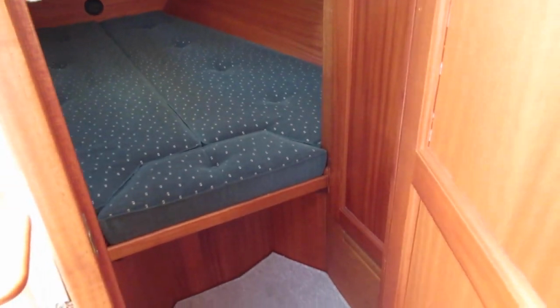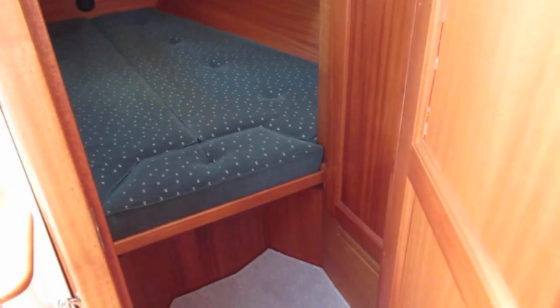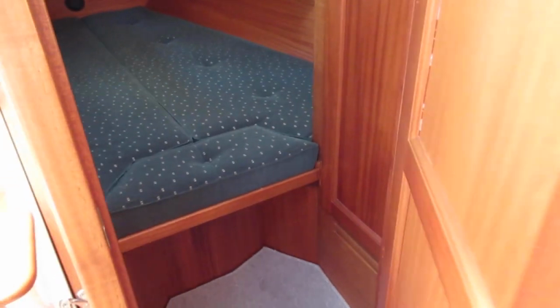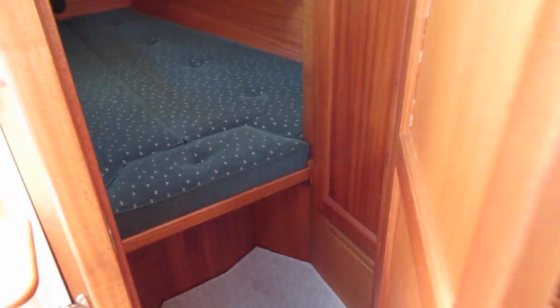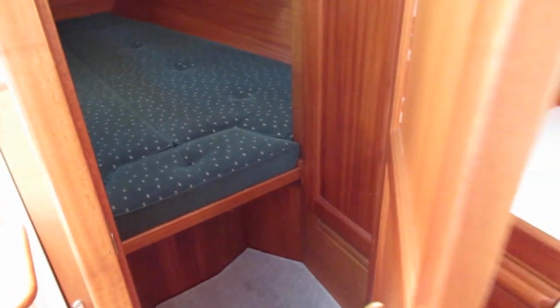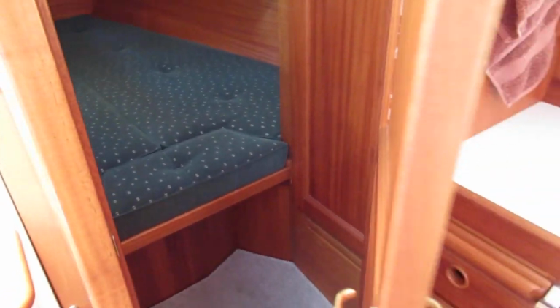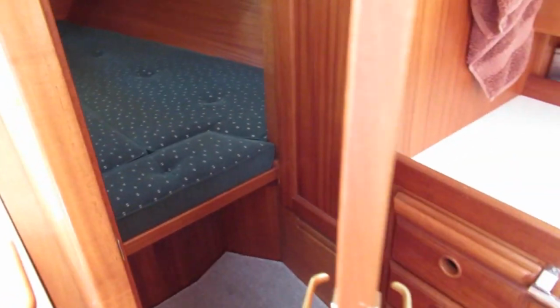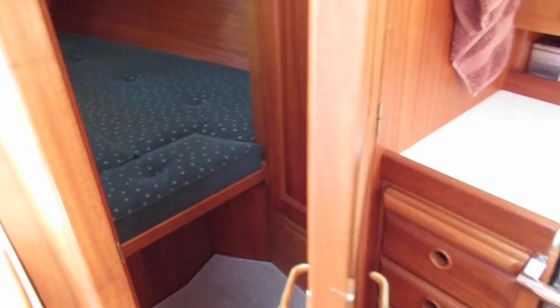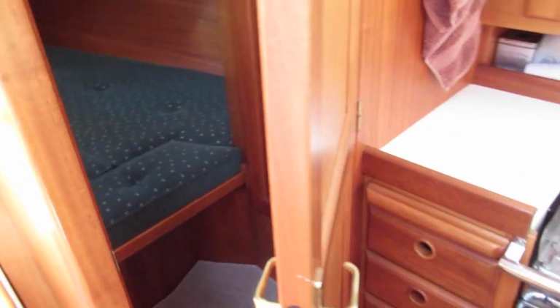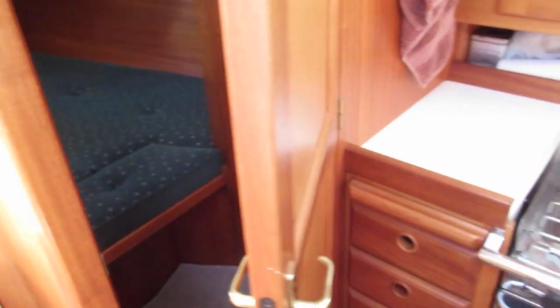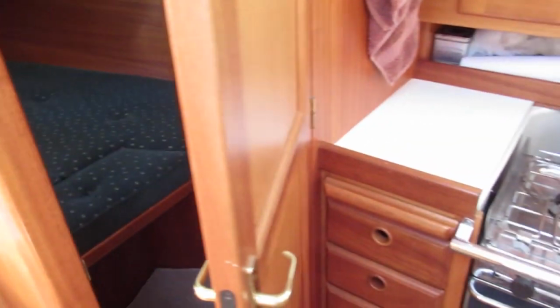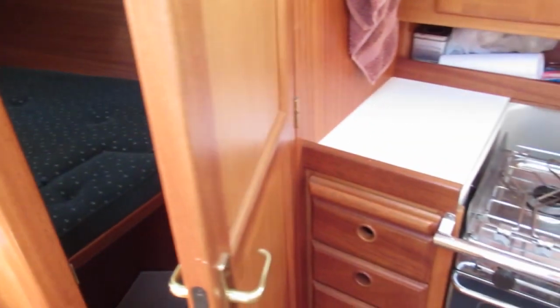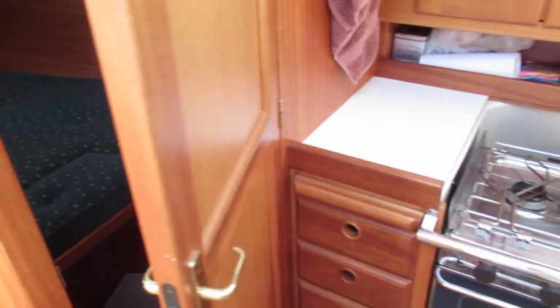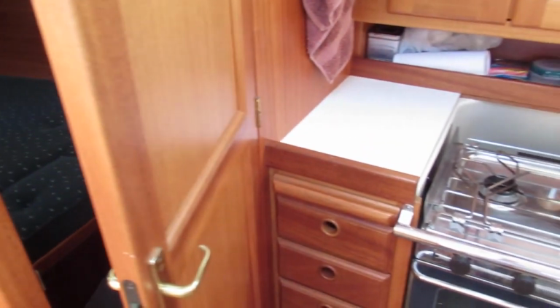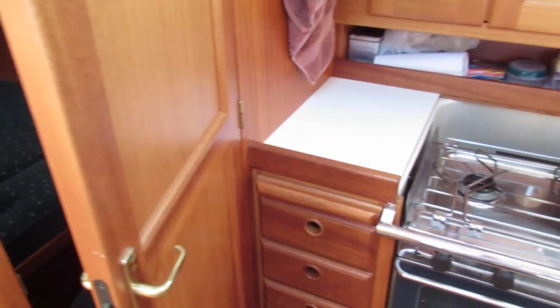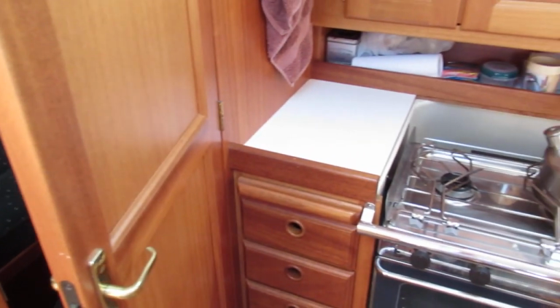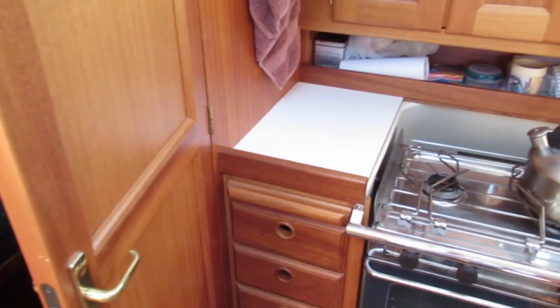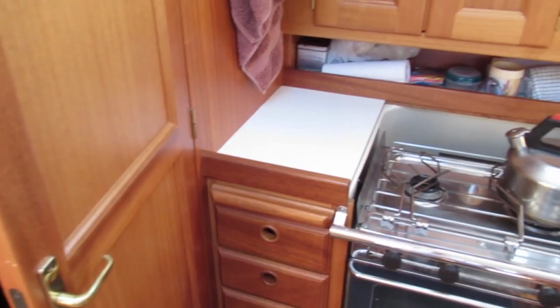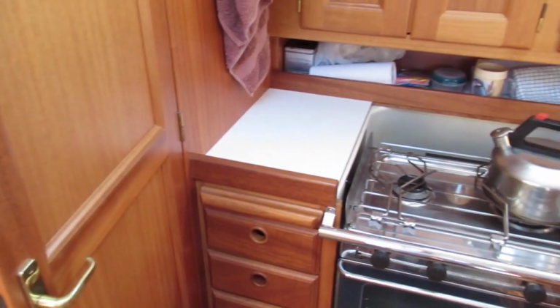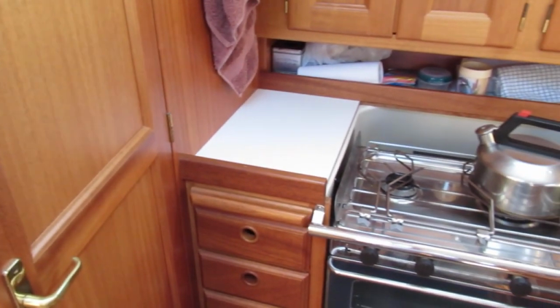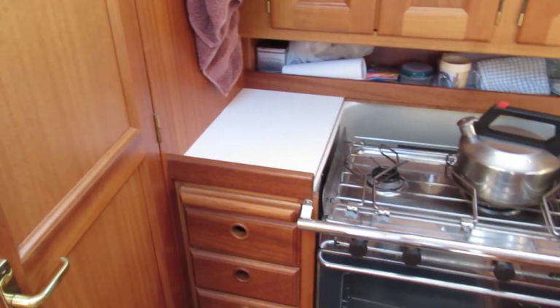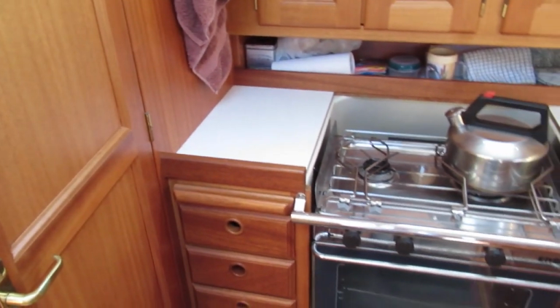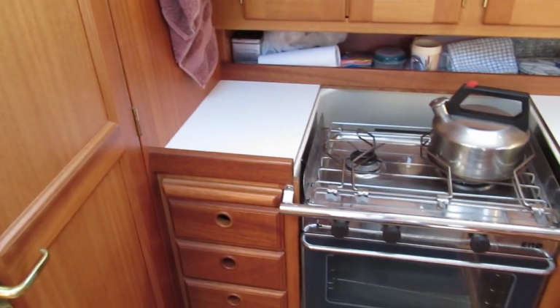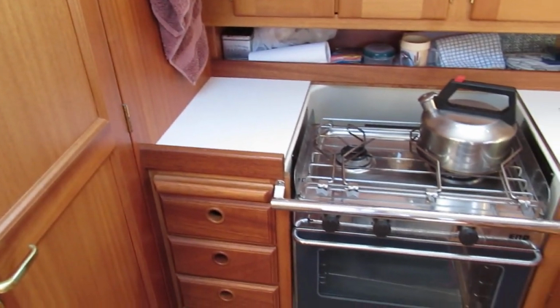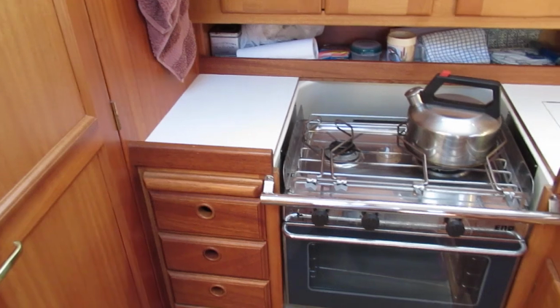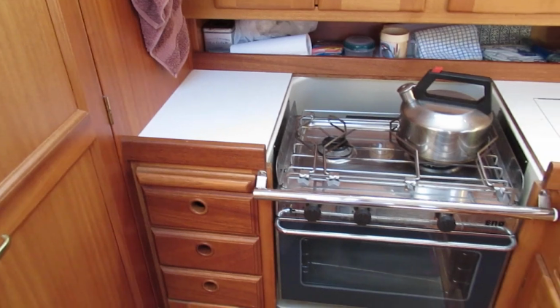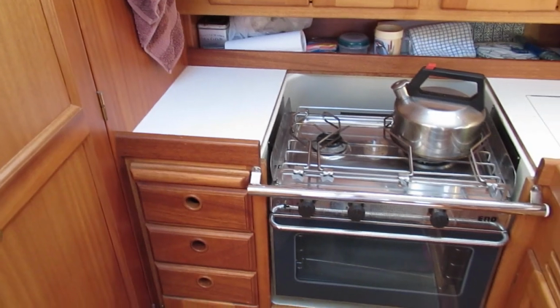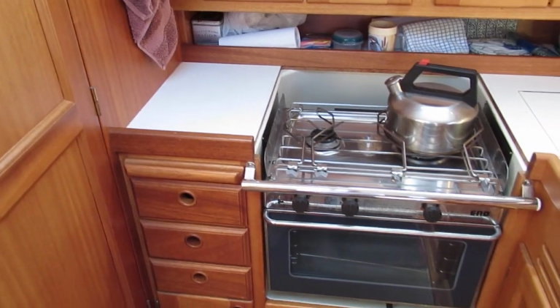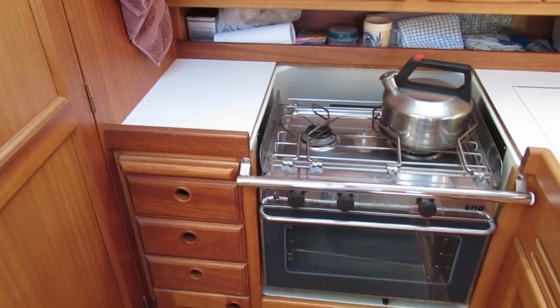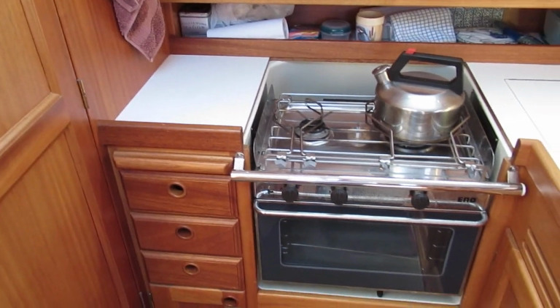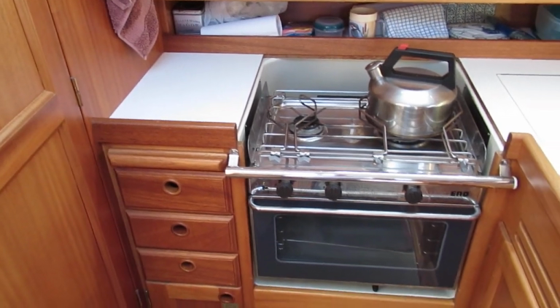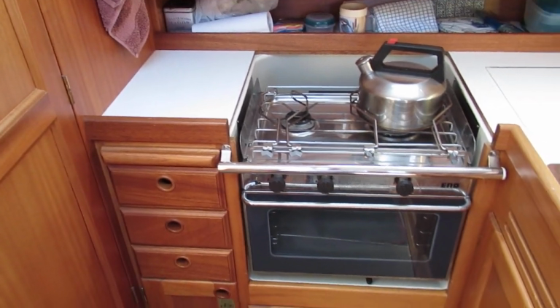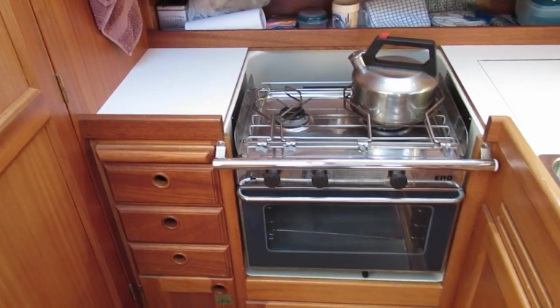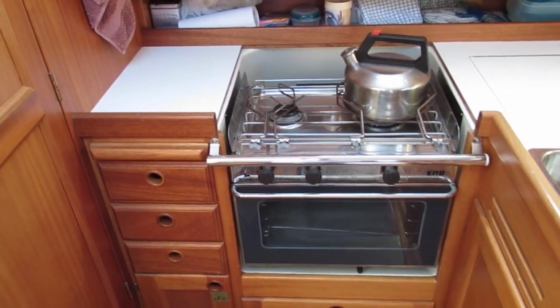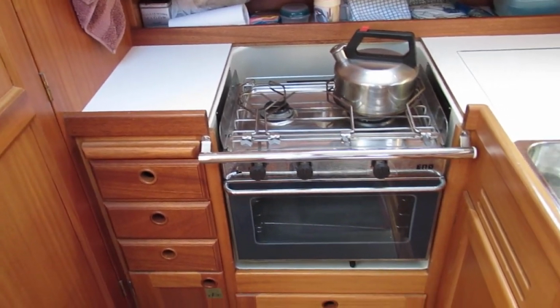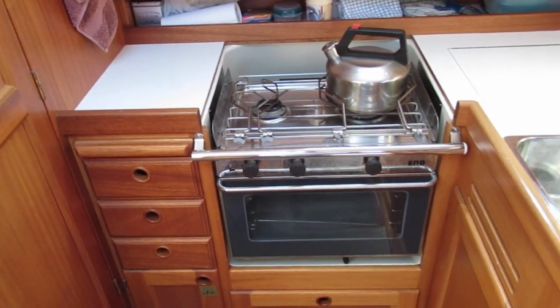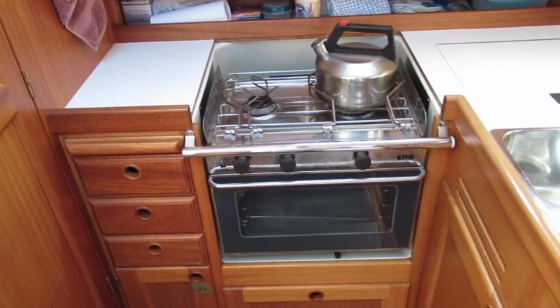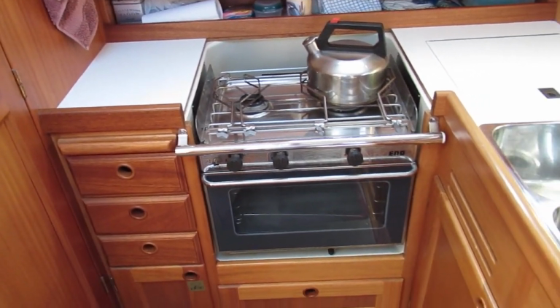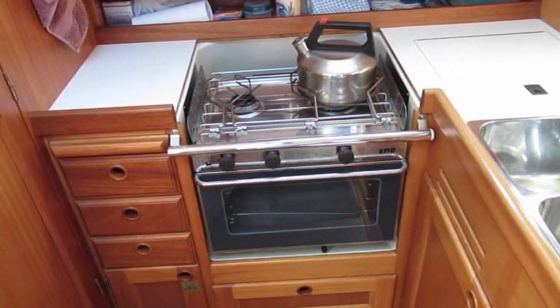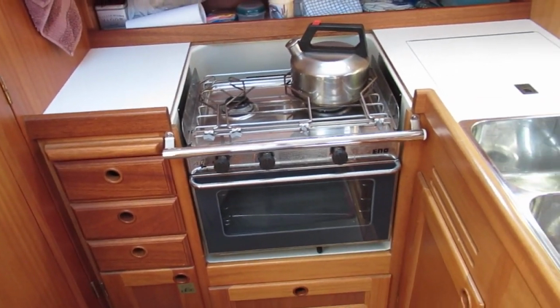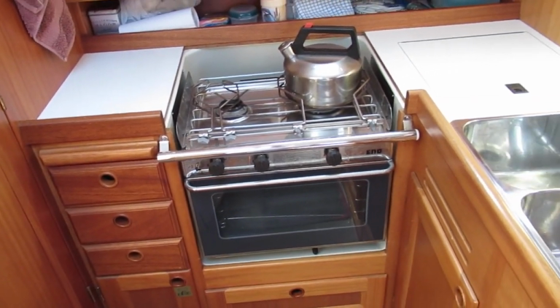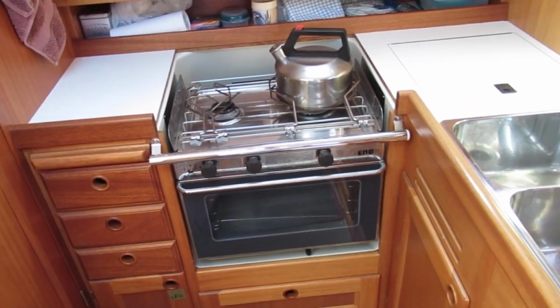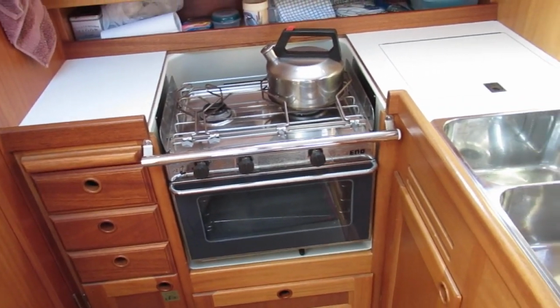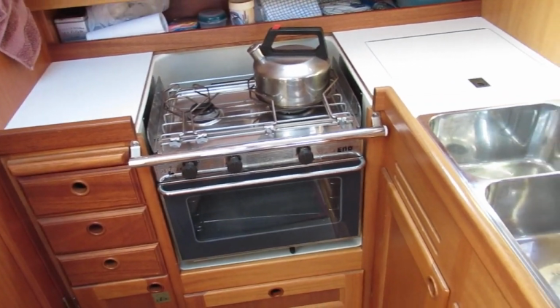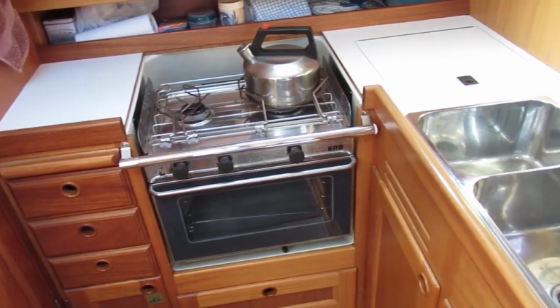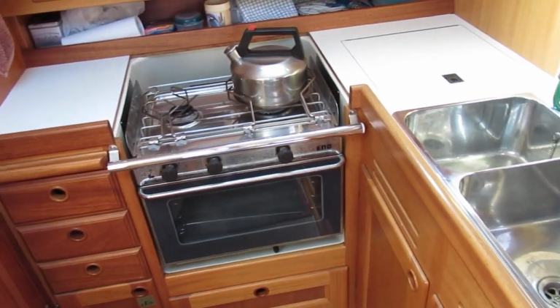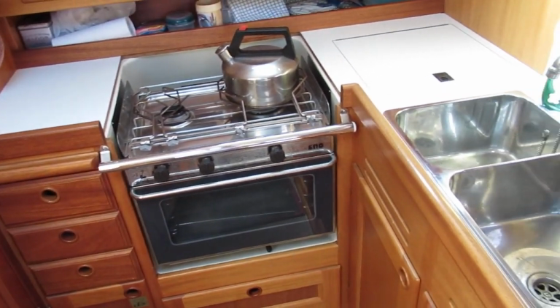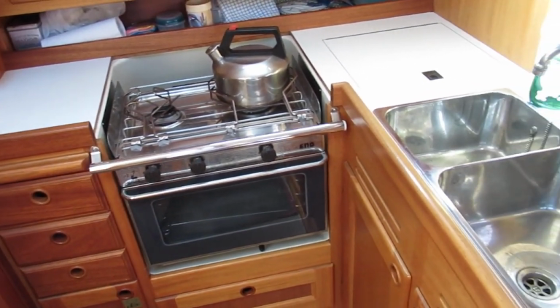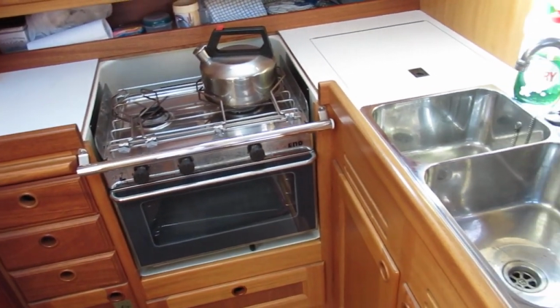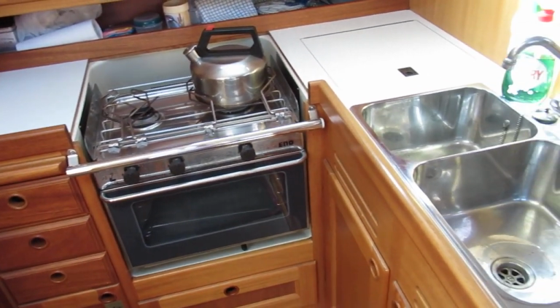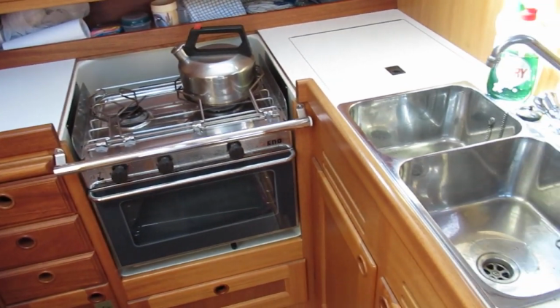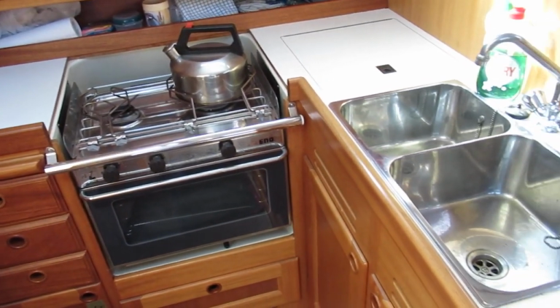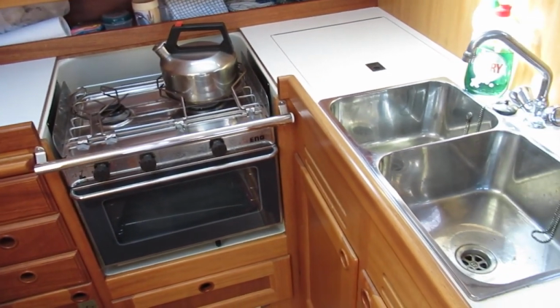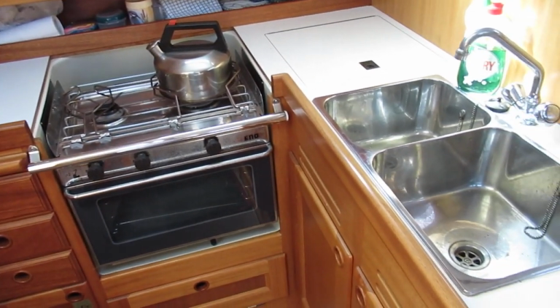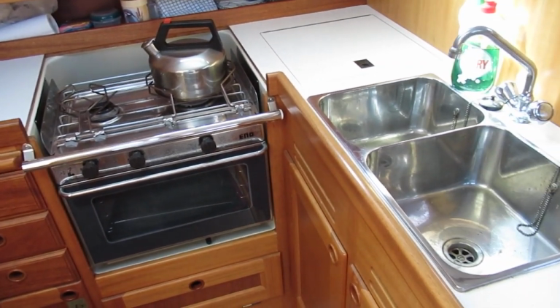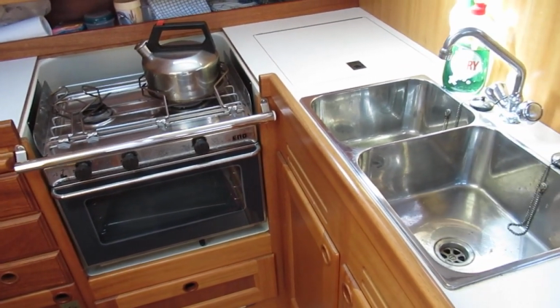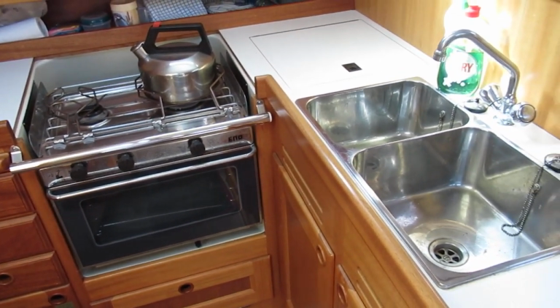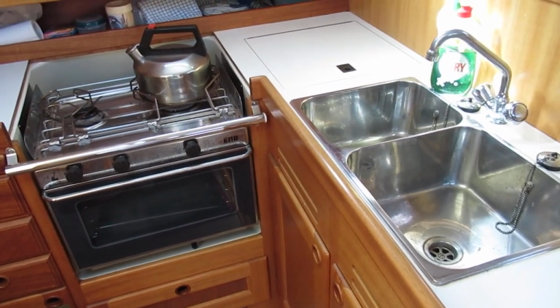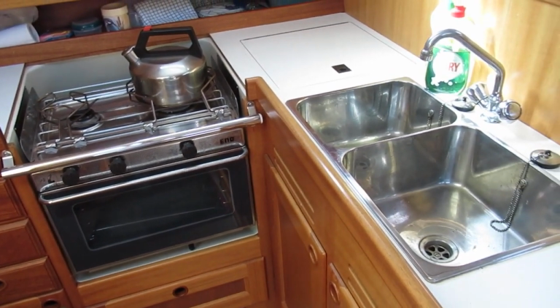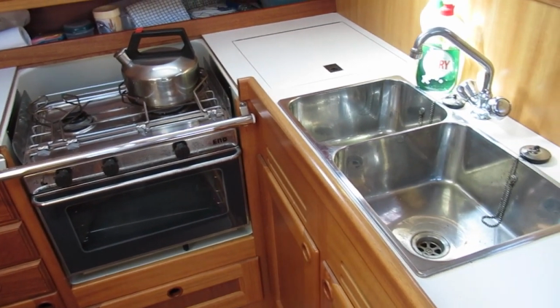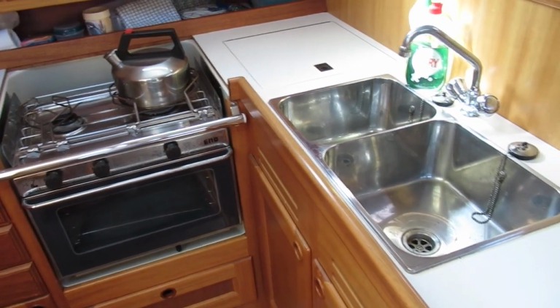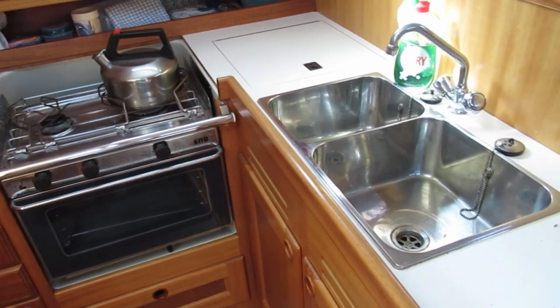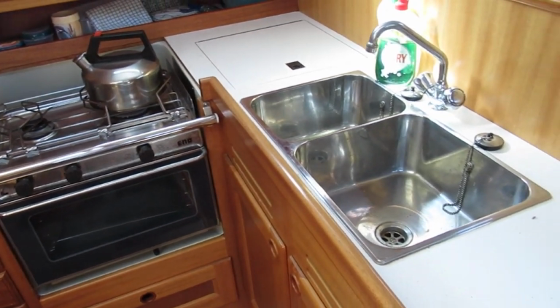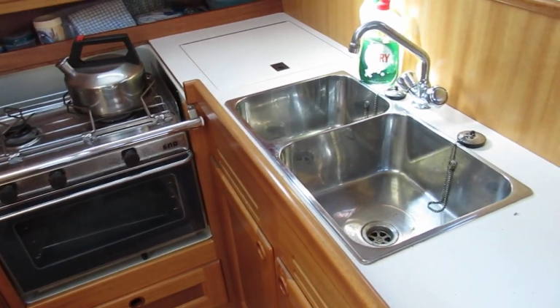If we close that door too, we find a galley with a two burner gas cooker, oven and grill. There's a fridge and a double sink.